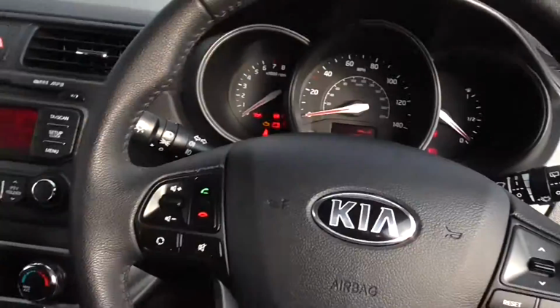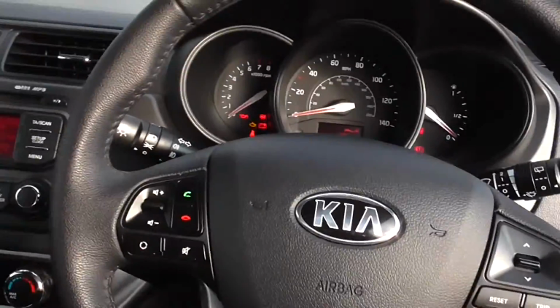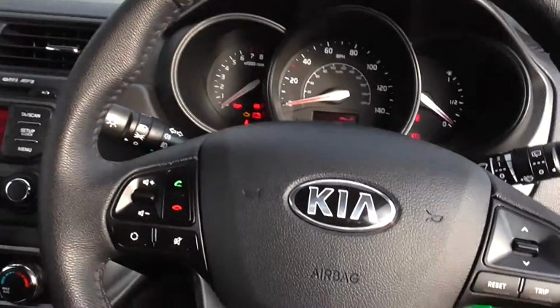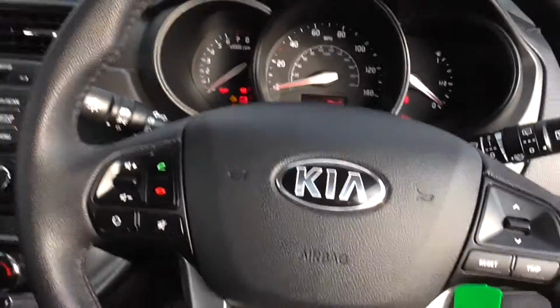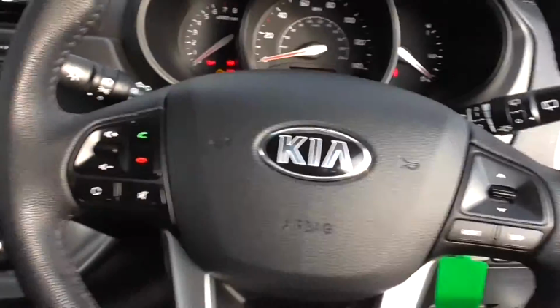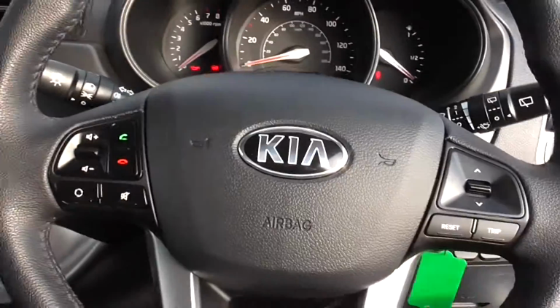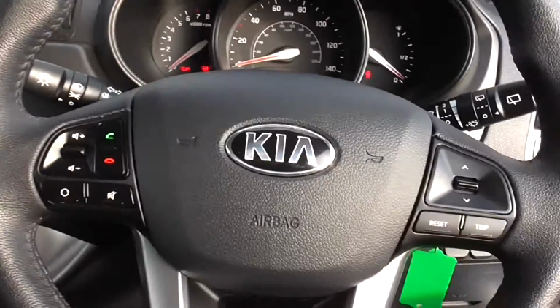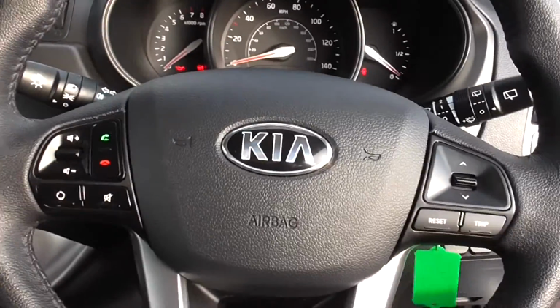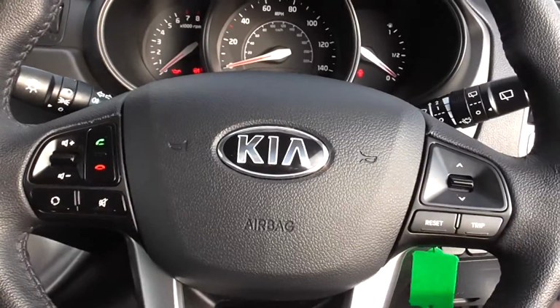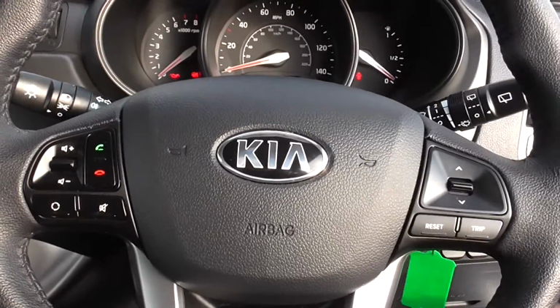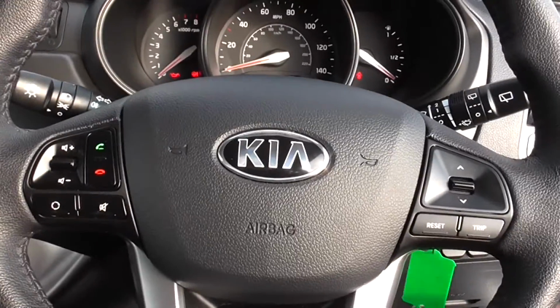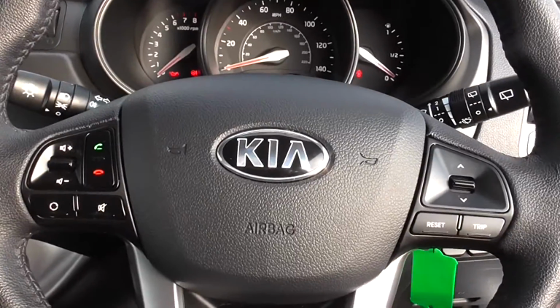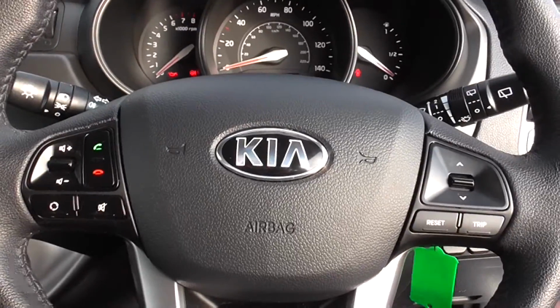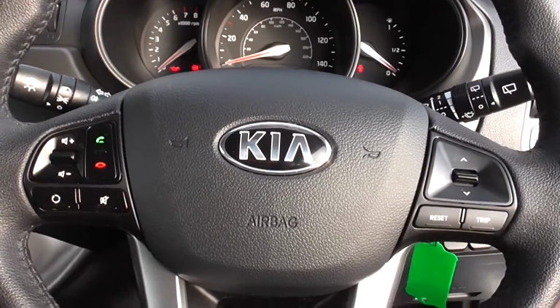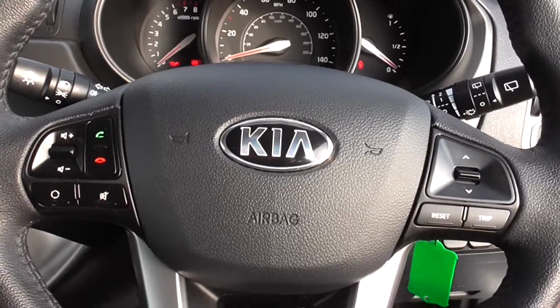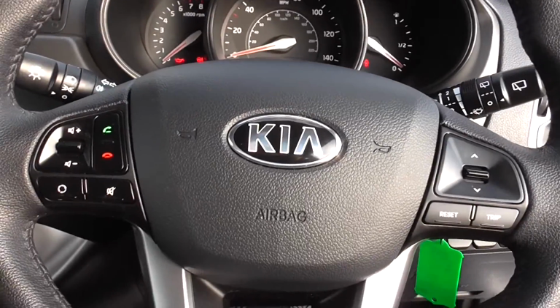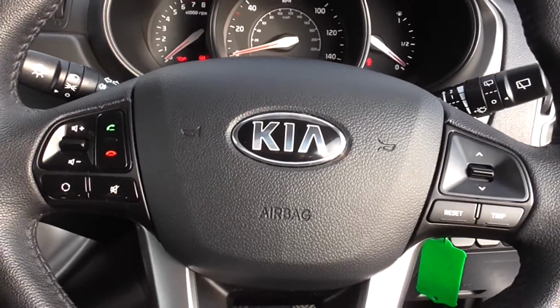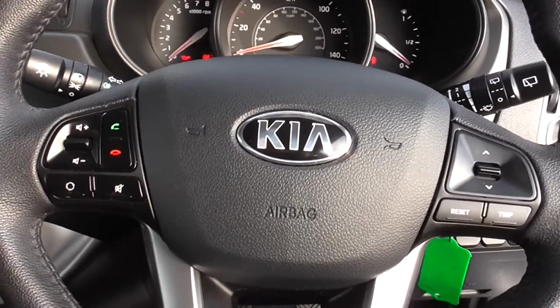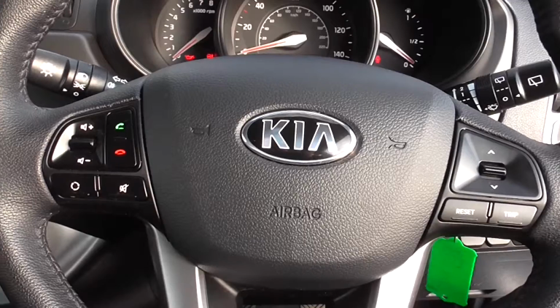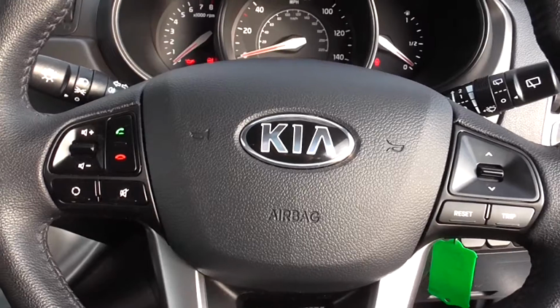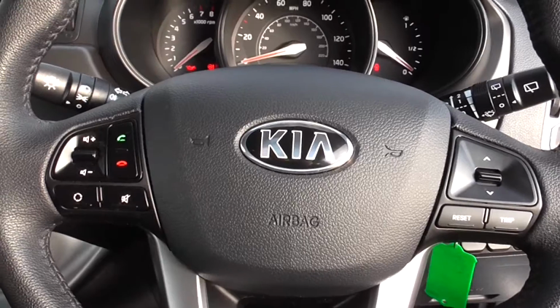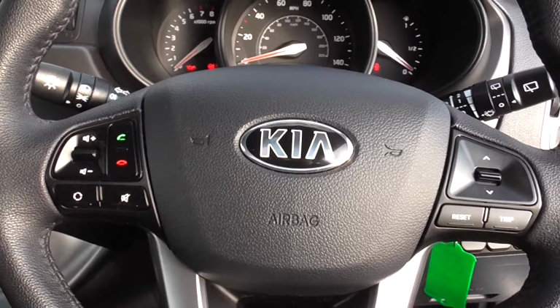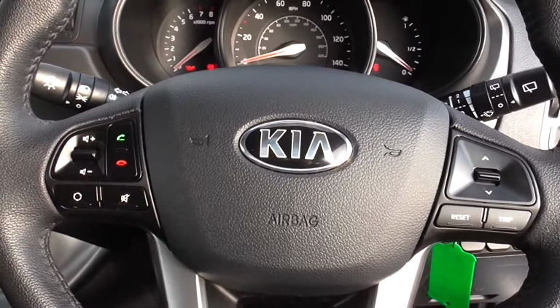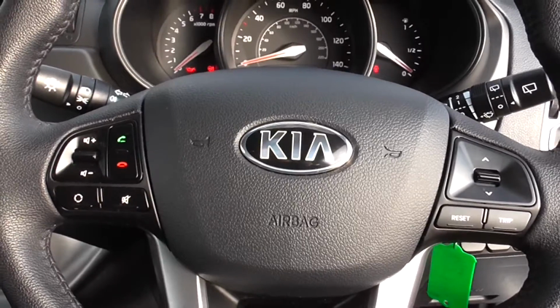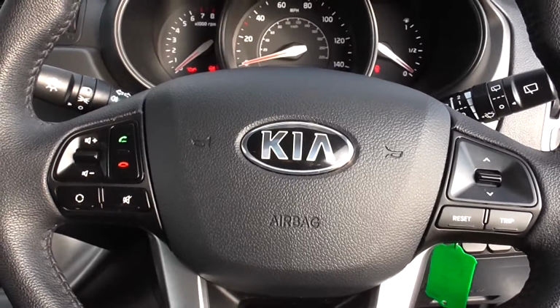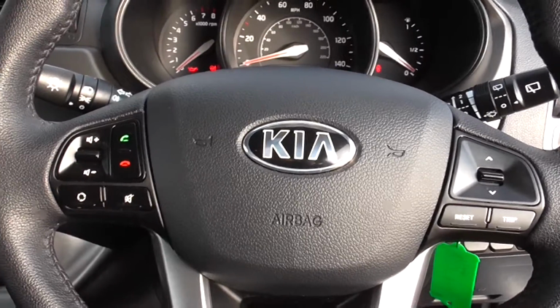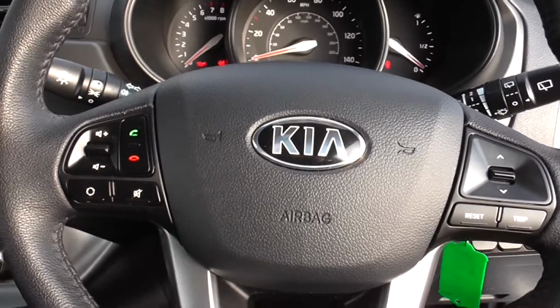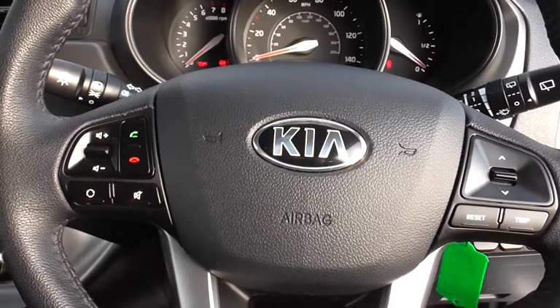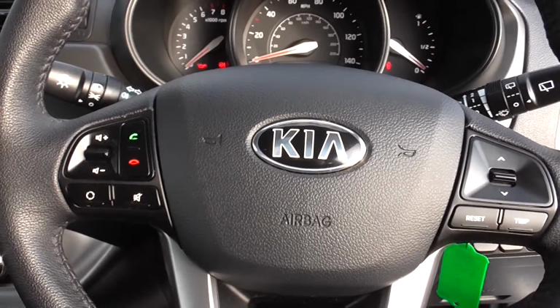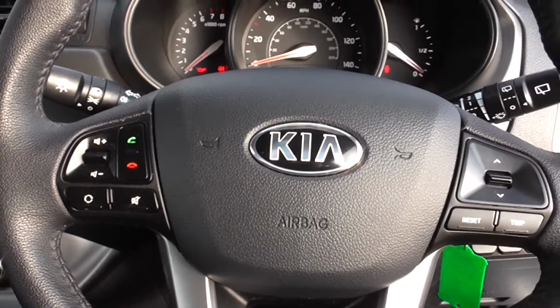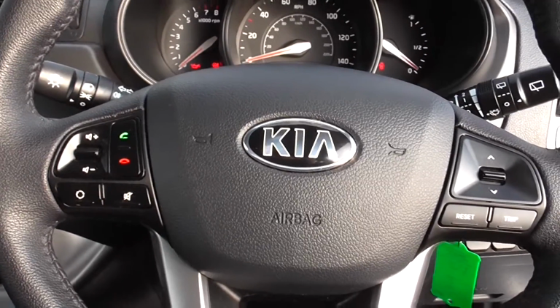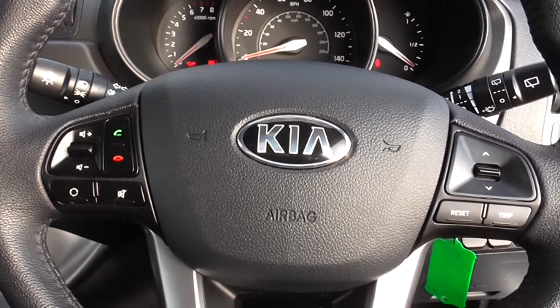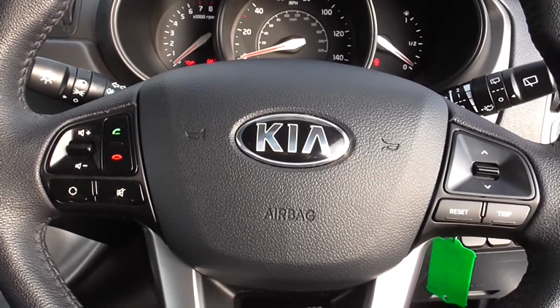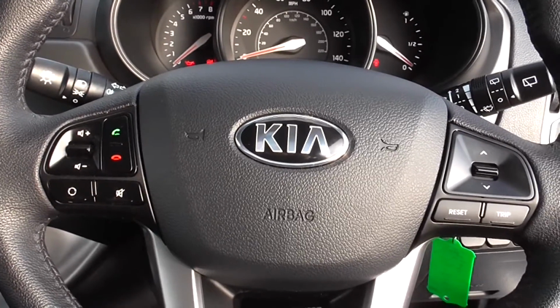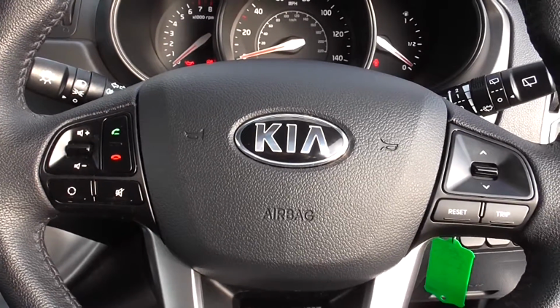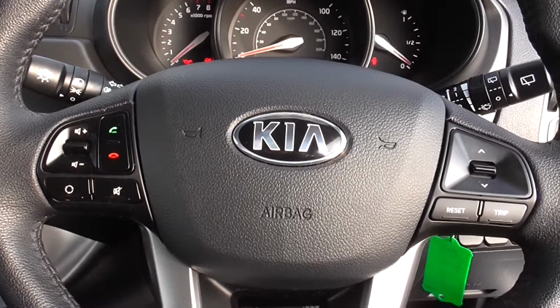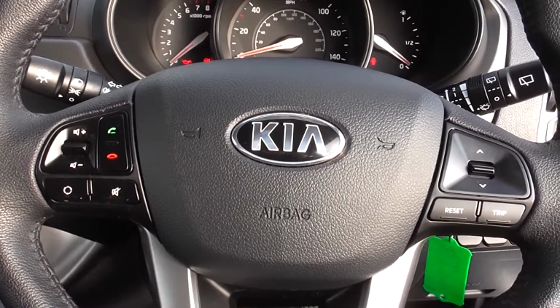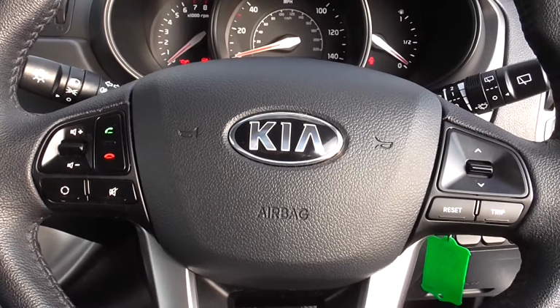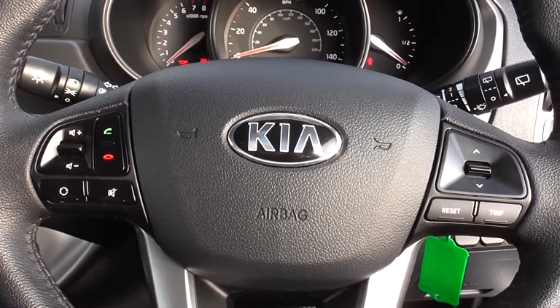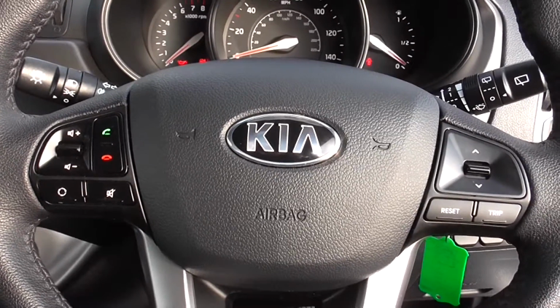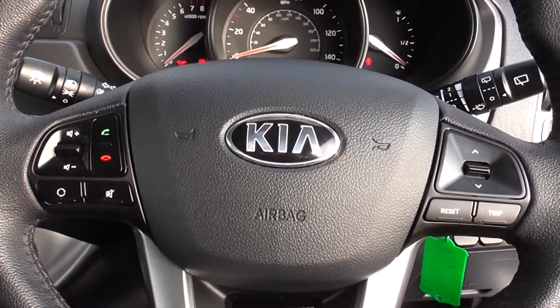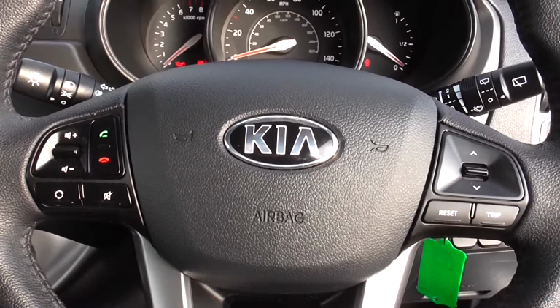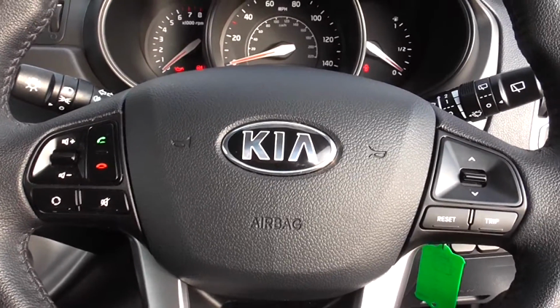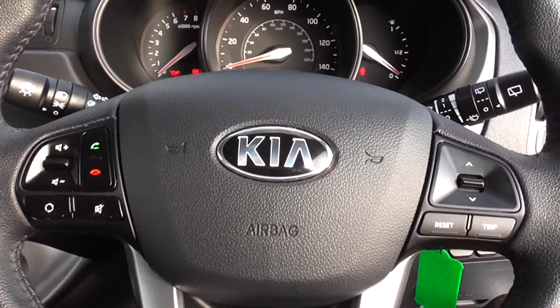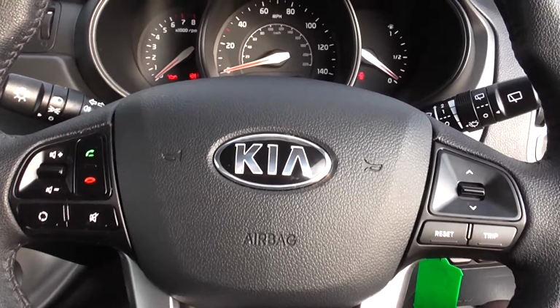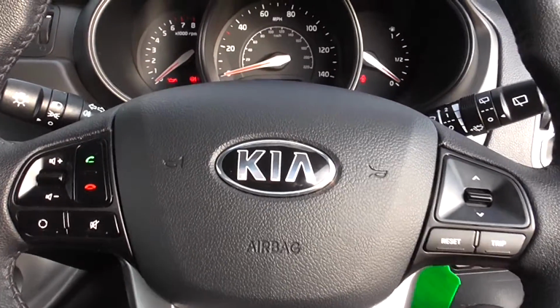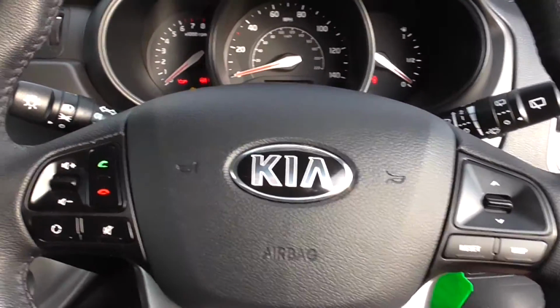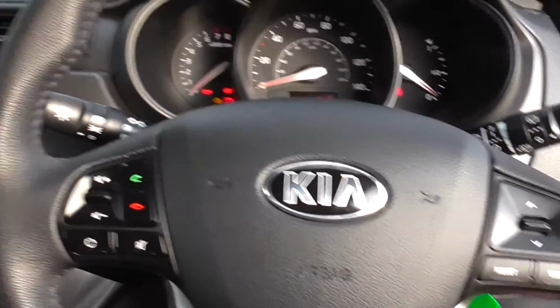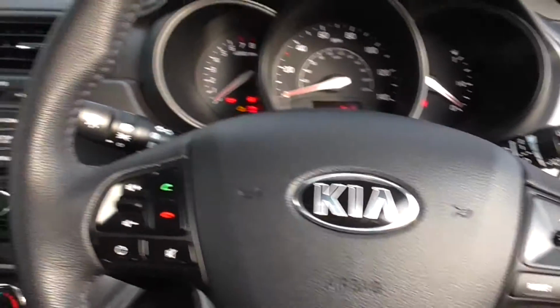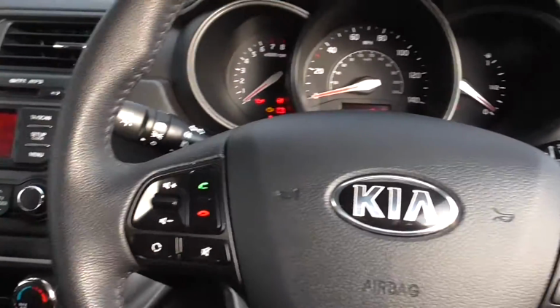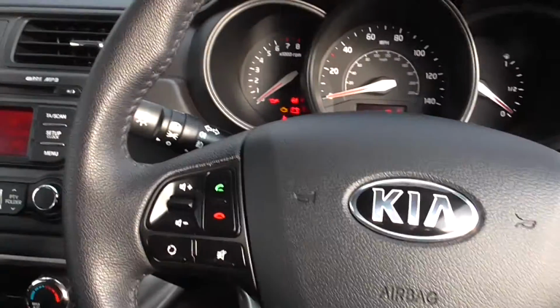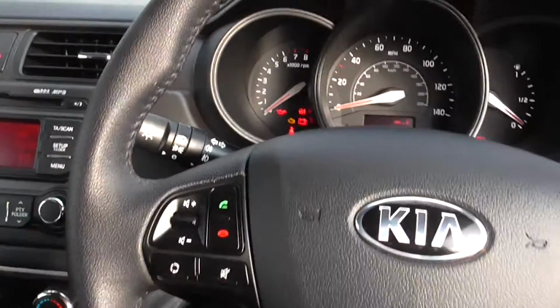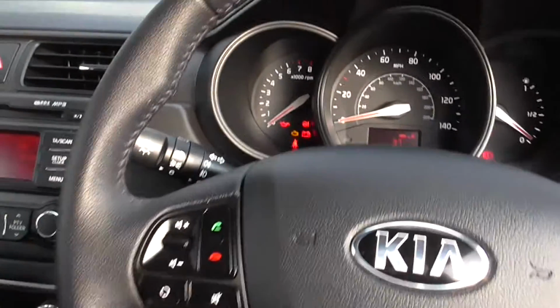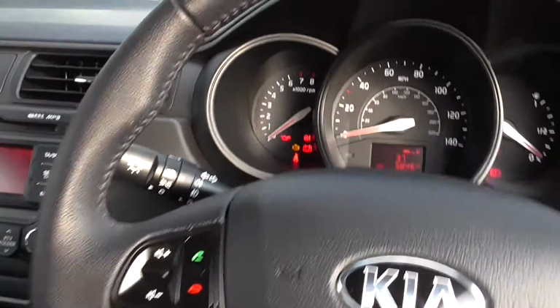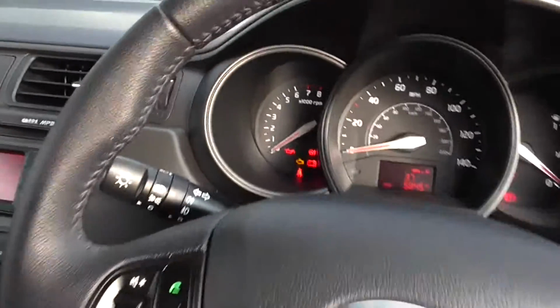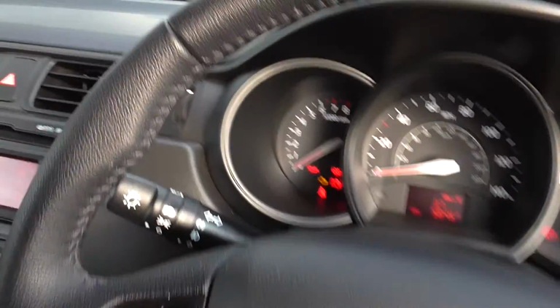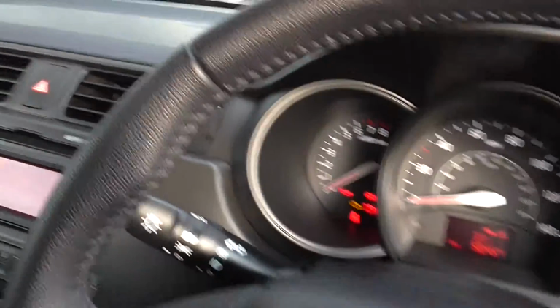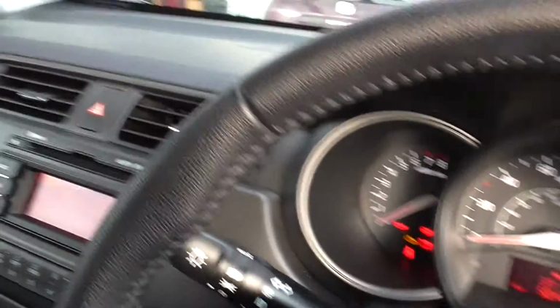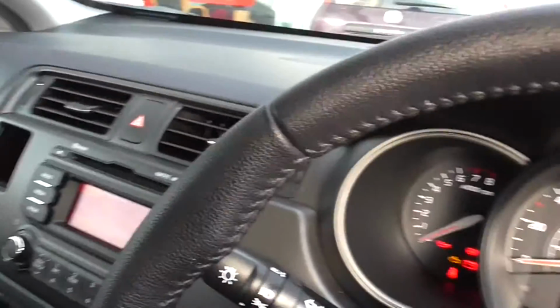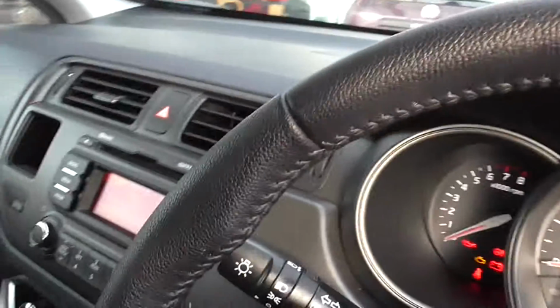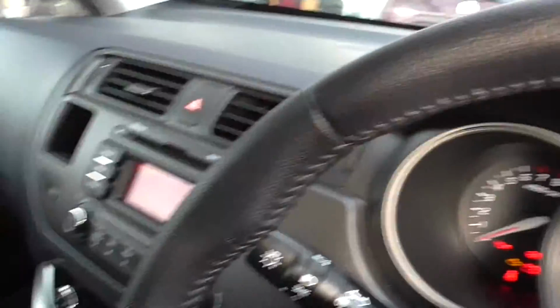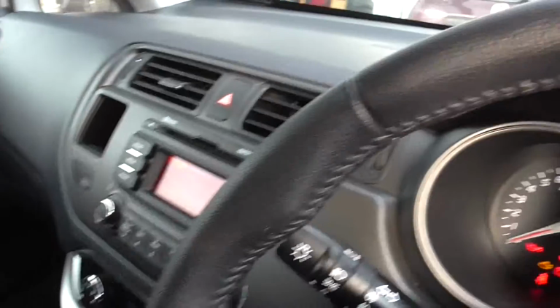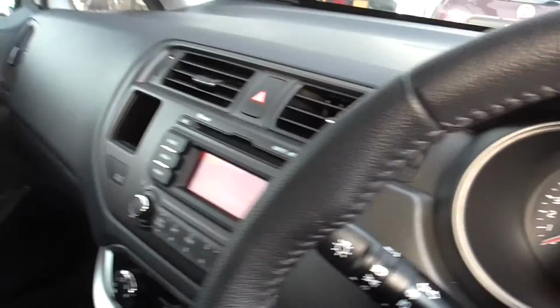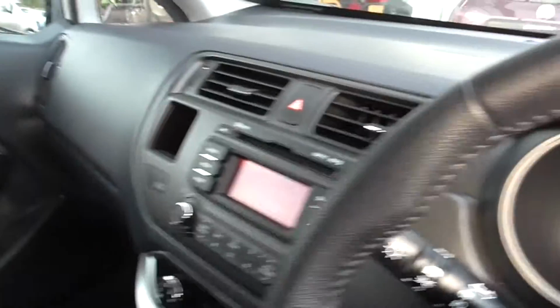The steering wheel shortcuts are for the telephone and for your audio controls as well. And it's got an excellent trip computer.